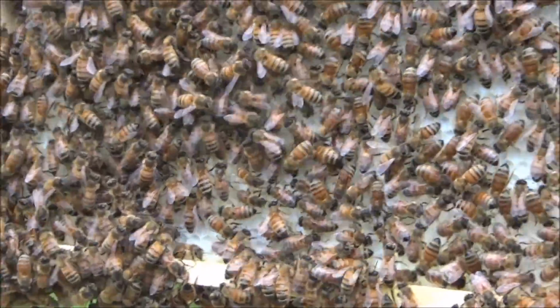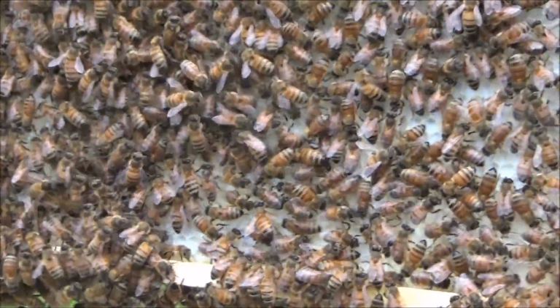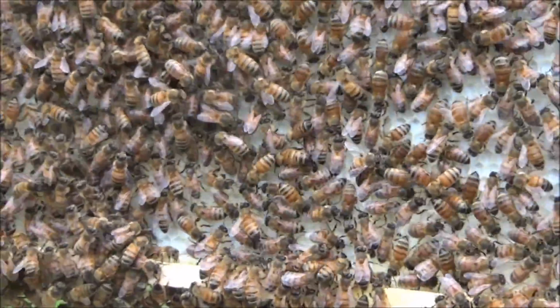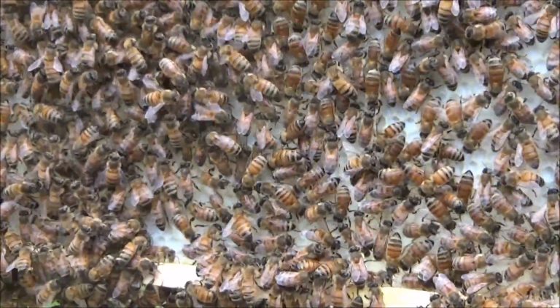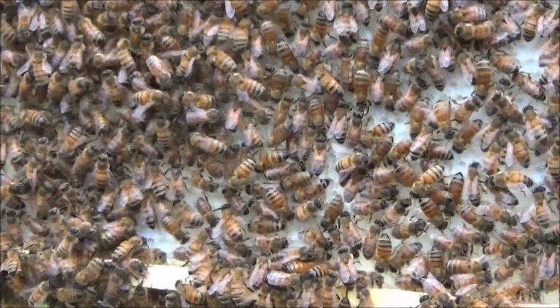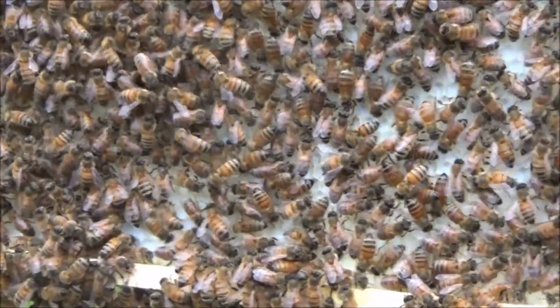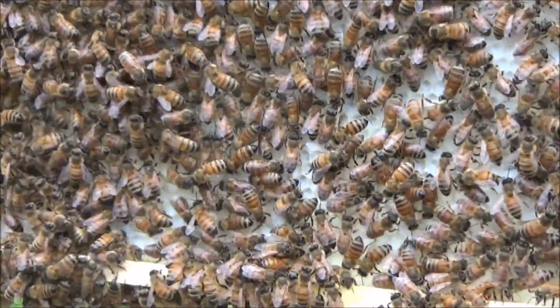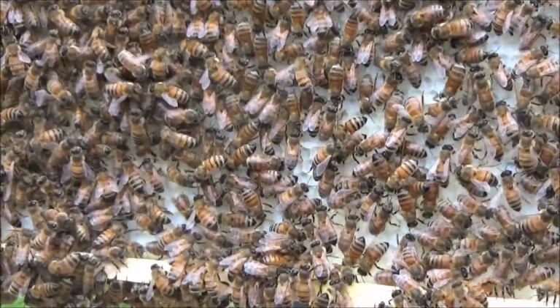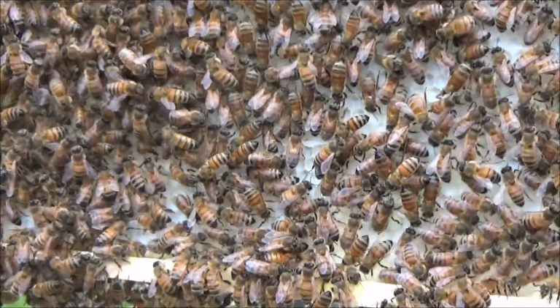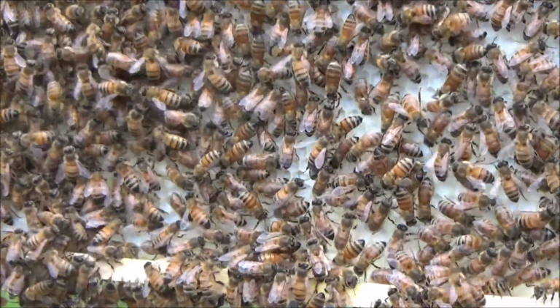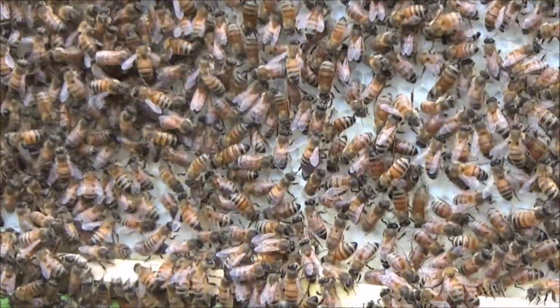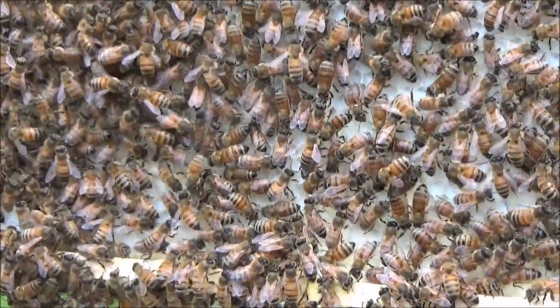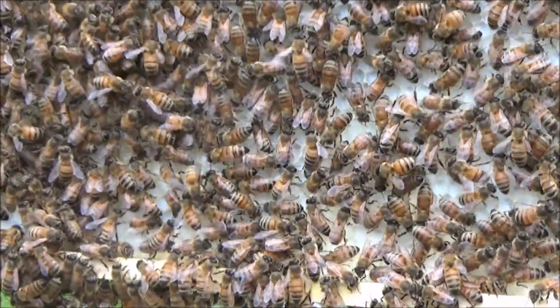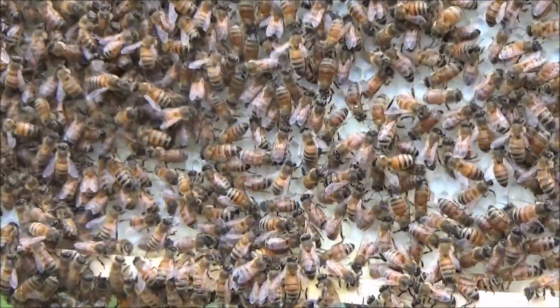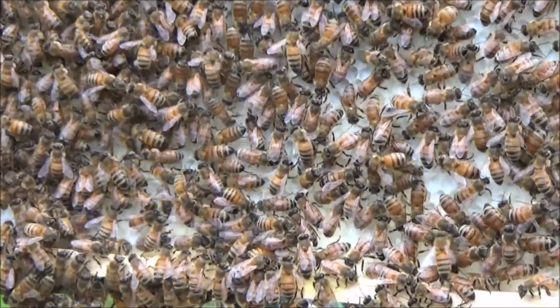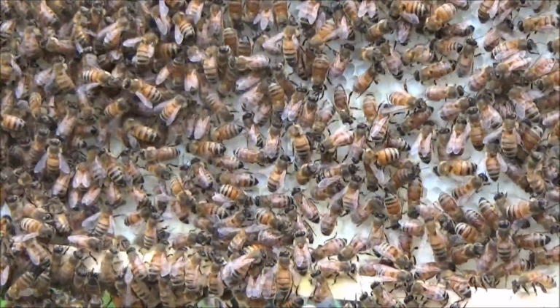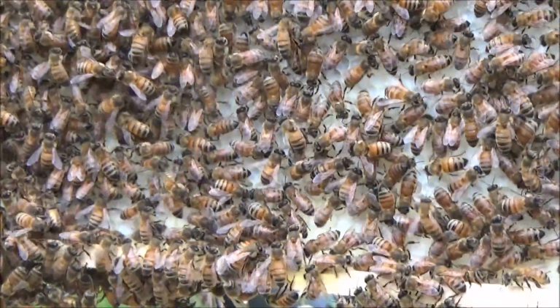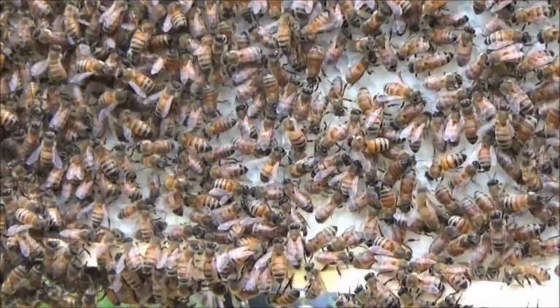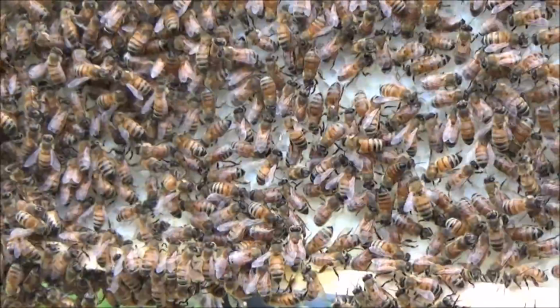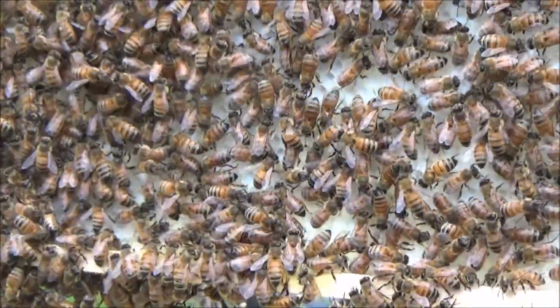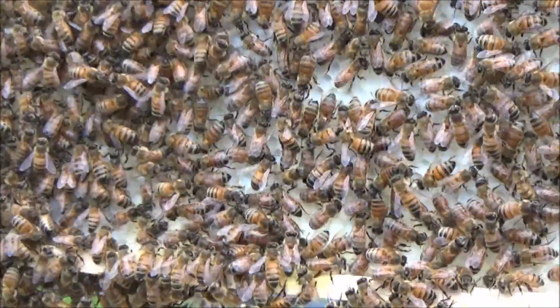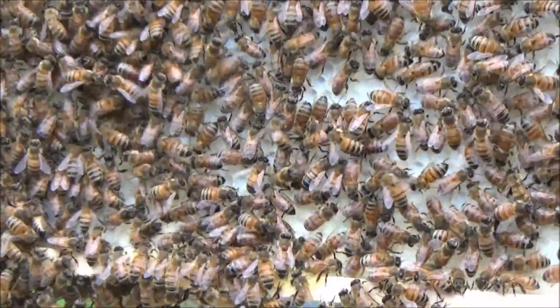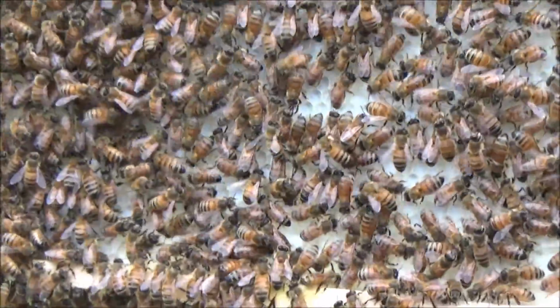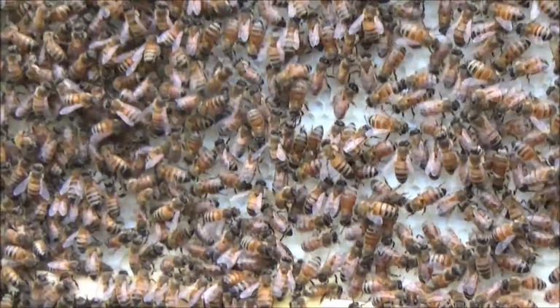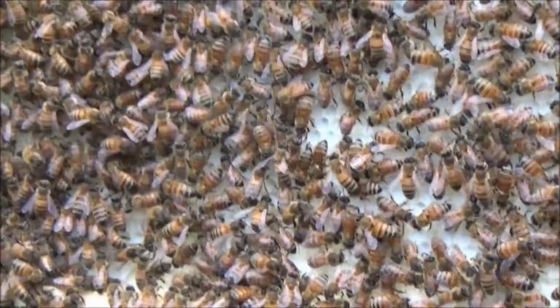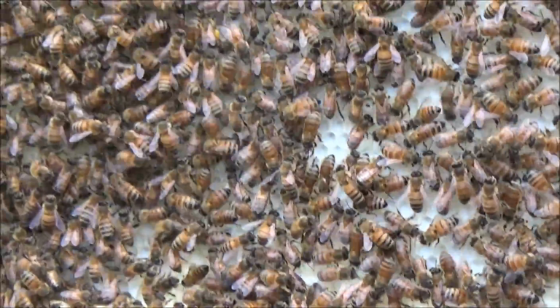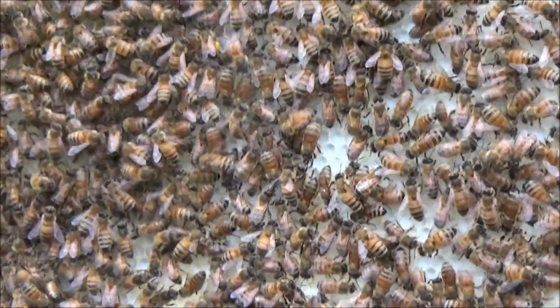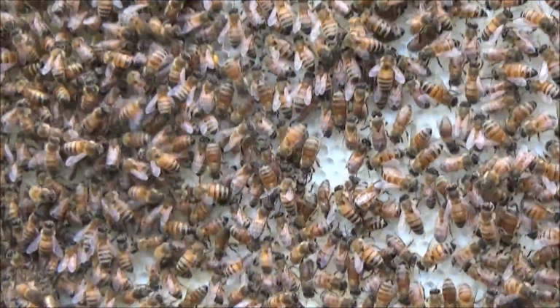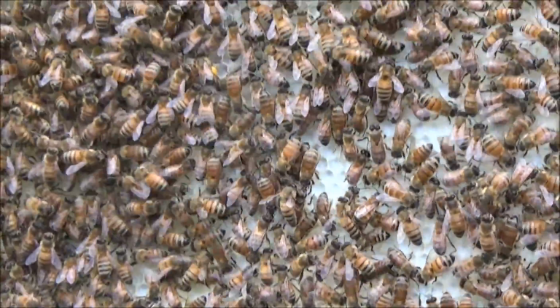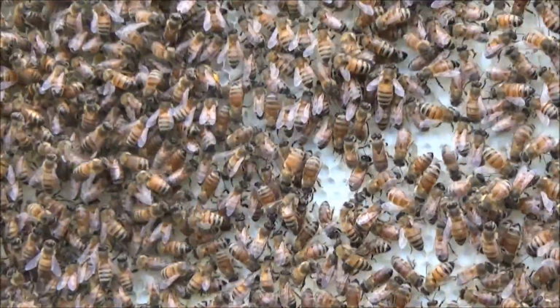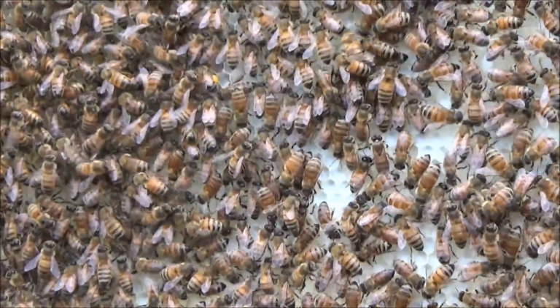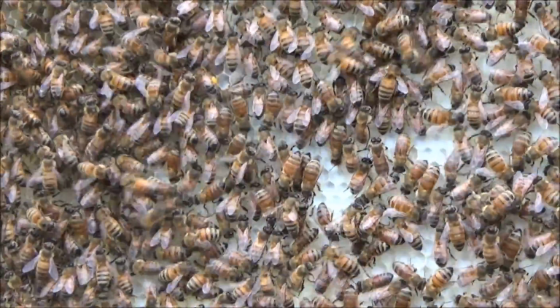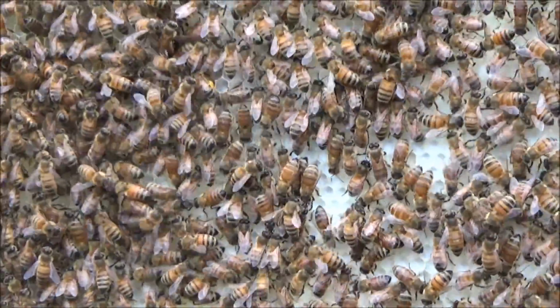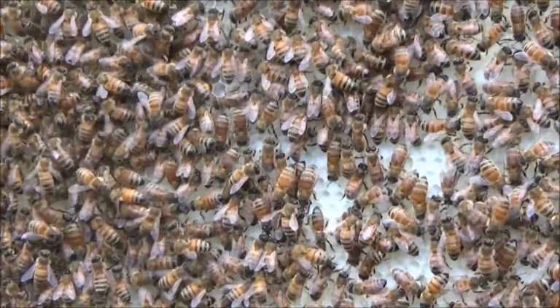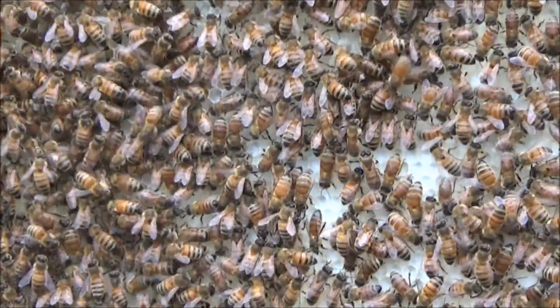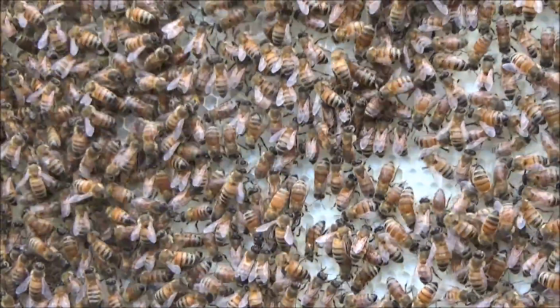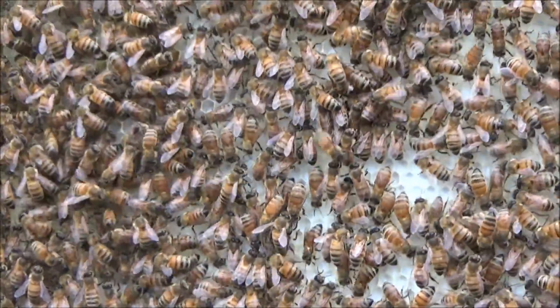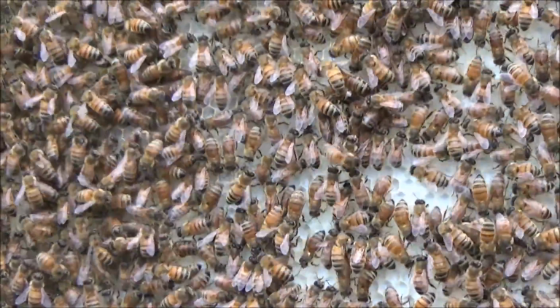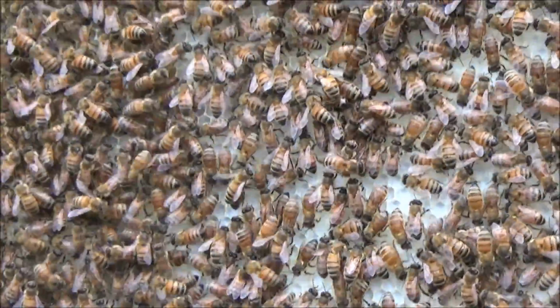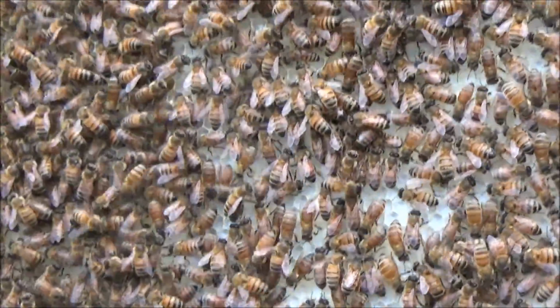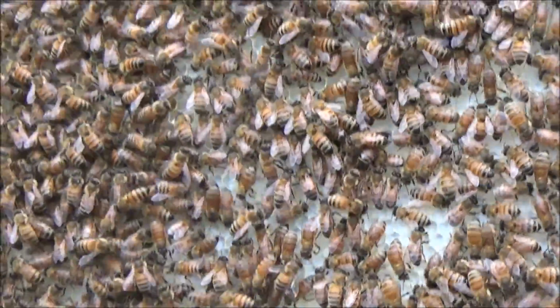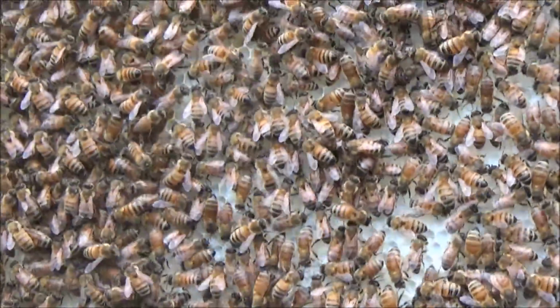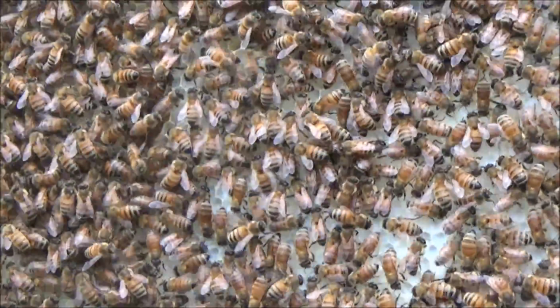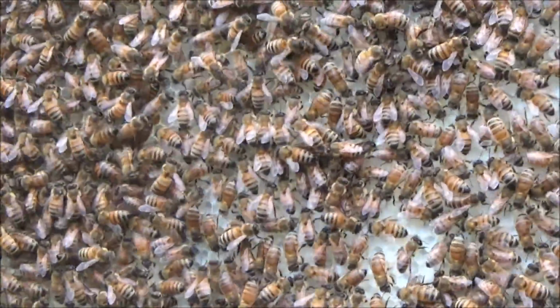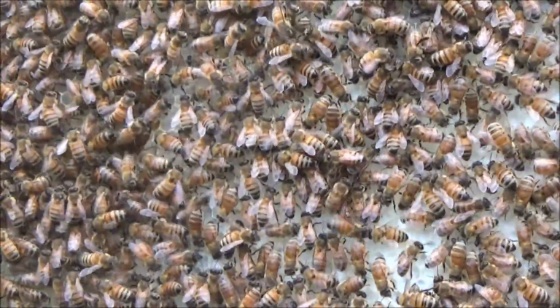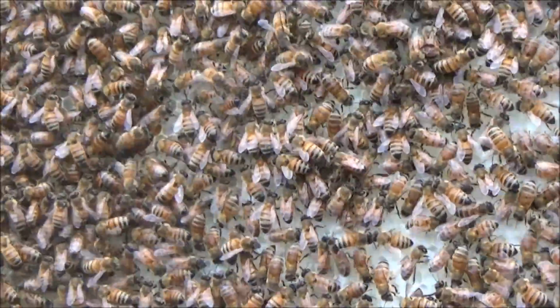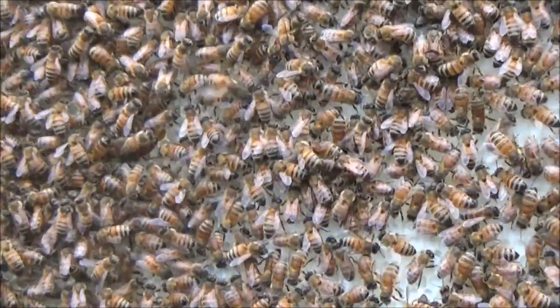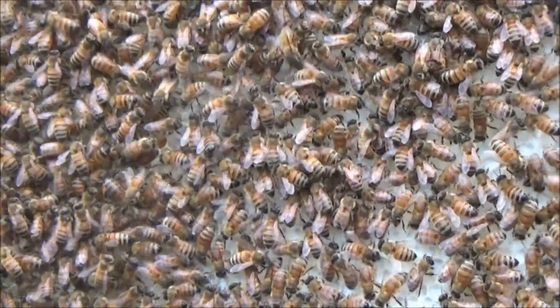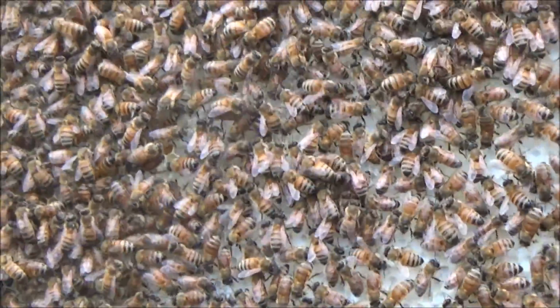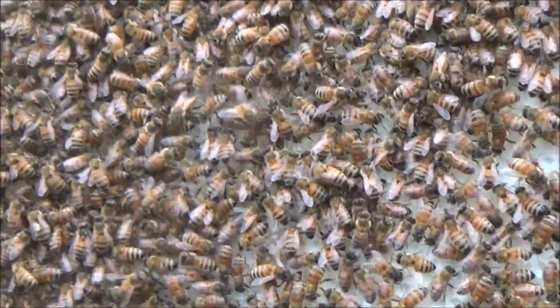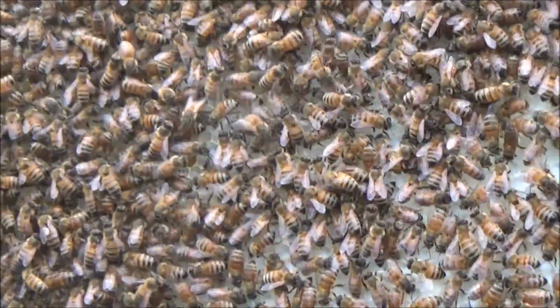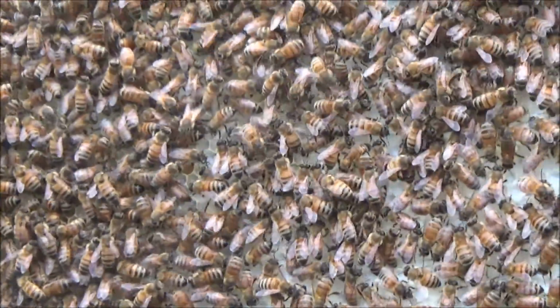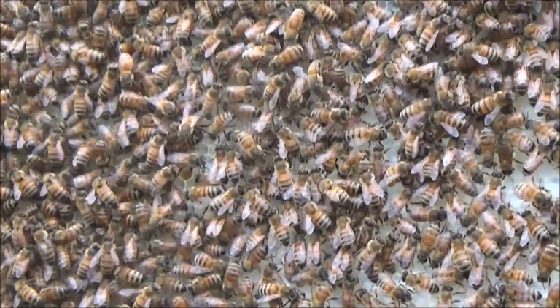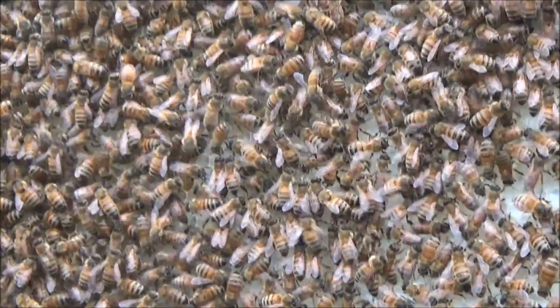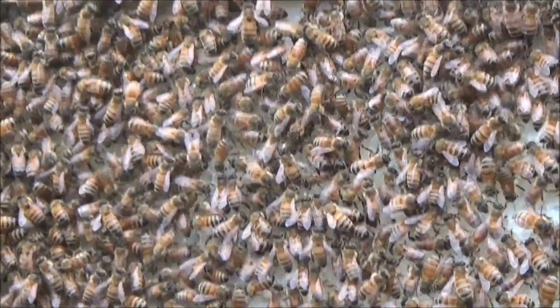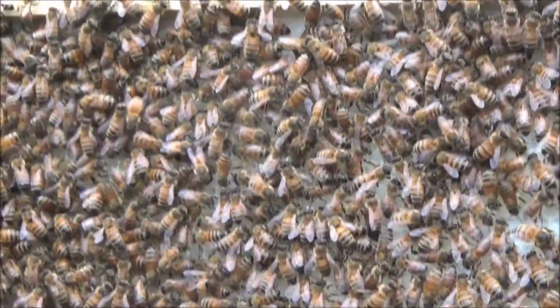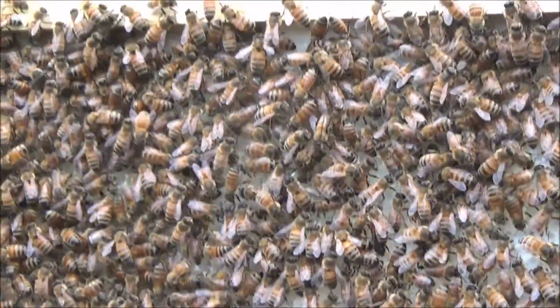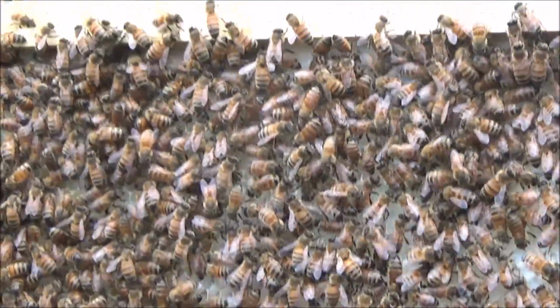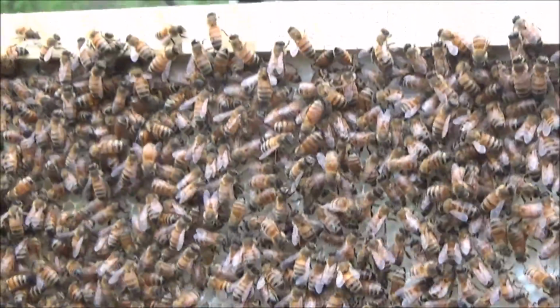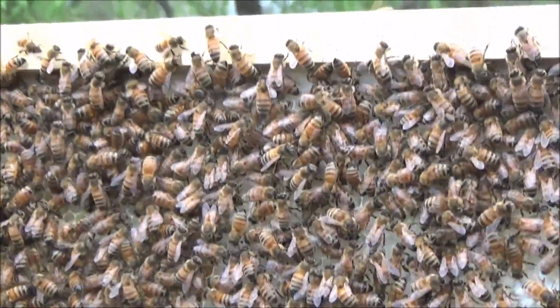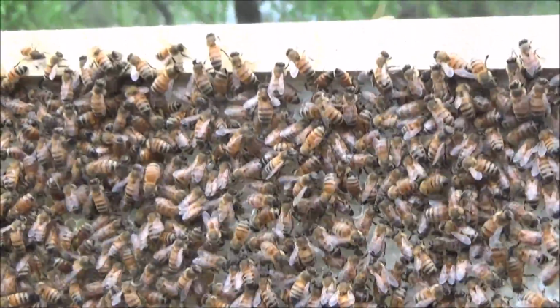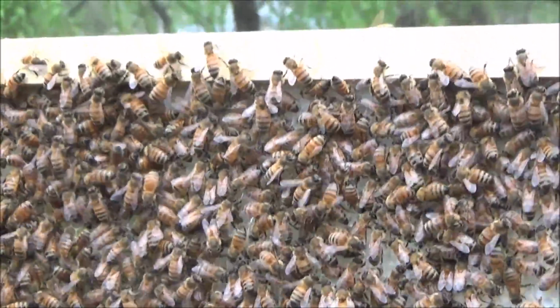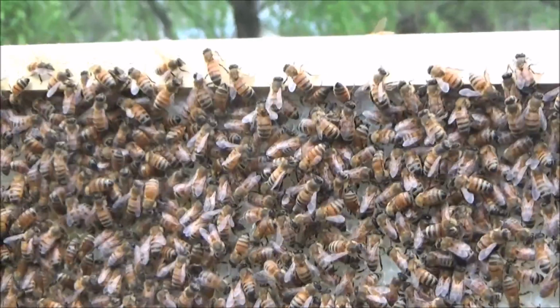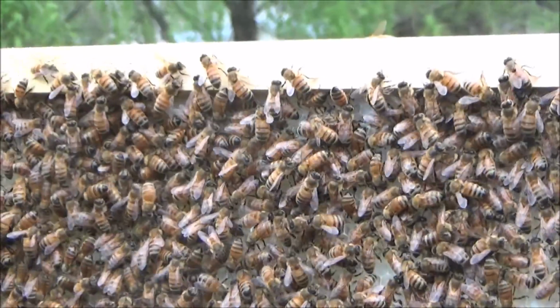Does she have cells deep enough to be laying? Not necessarily. How soon after she's made it does she start laying?